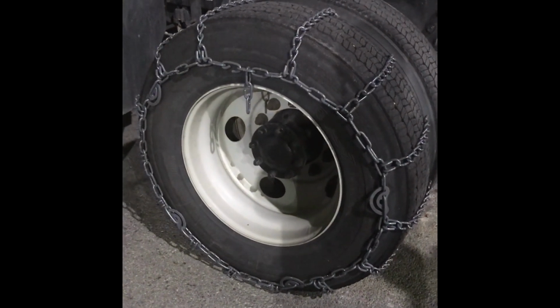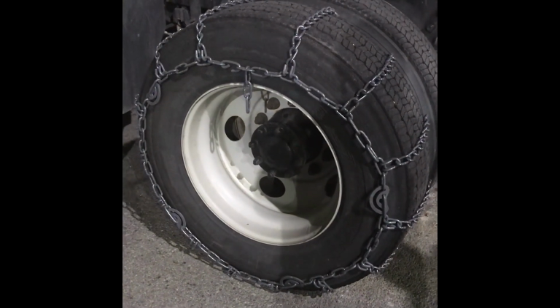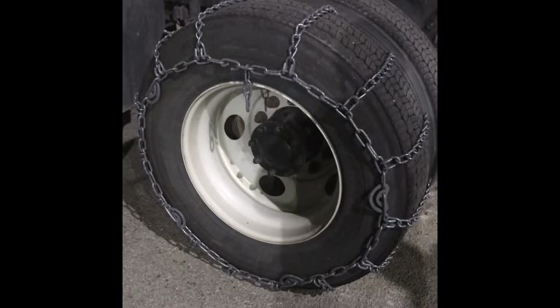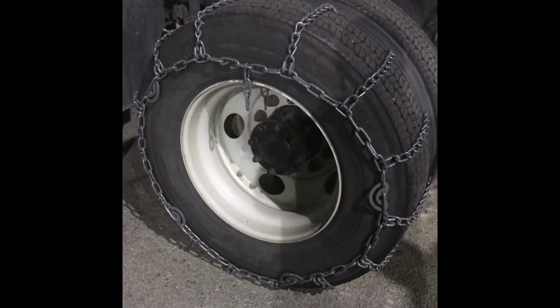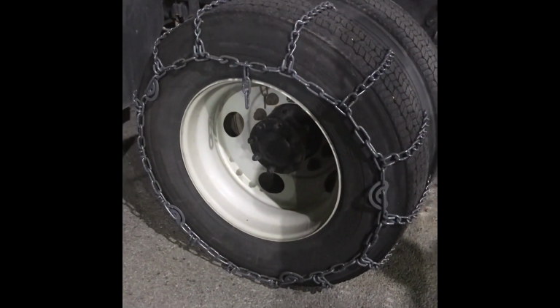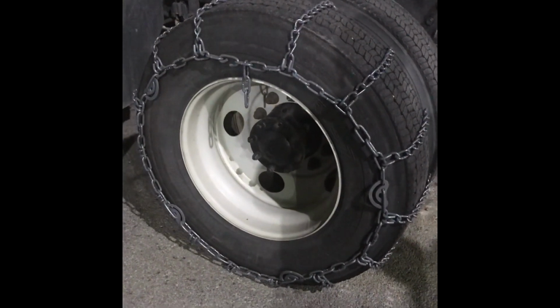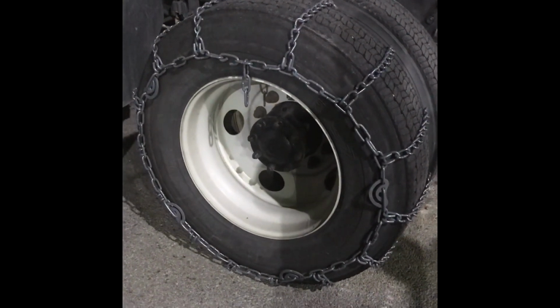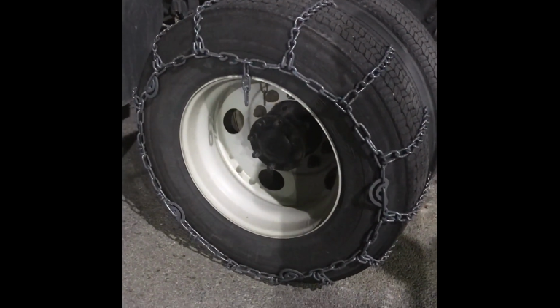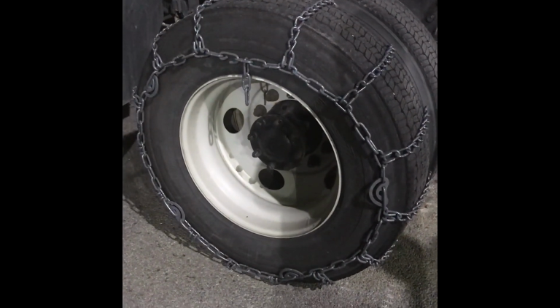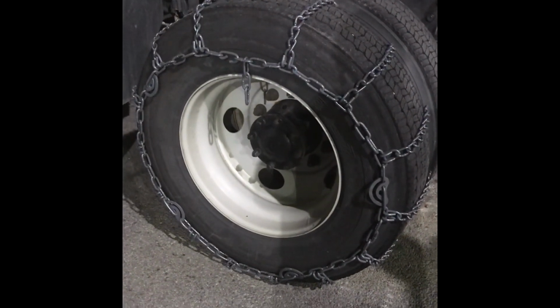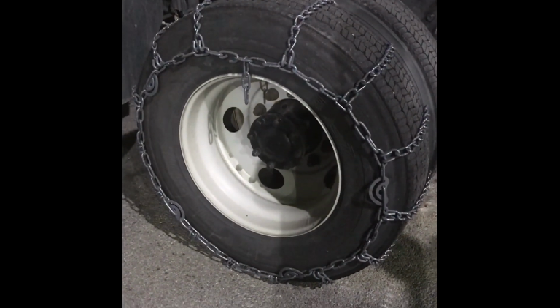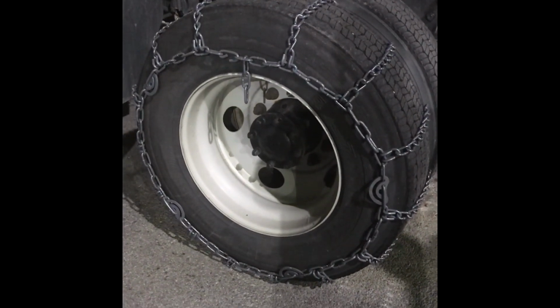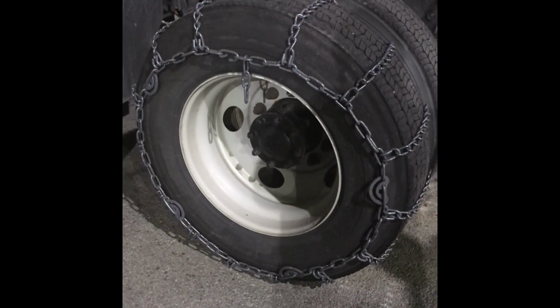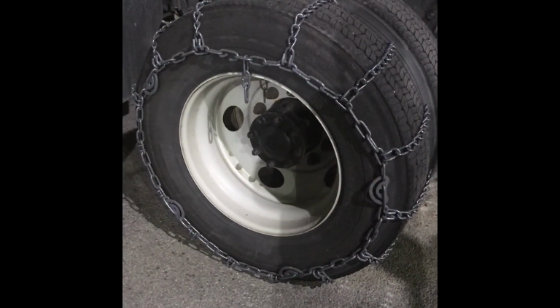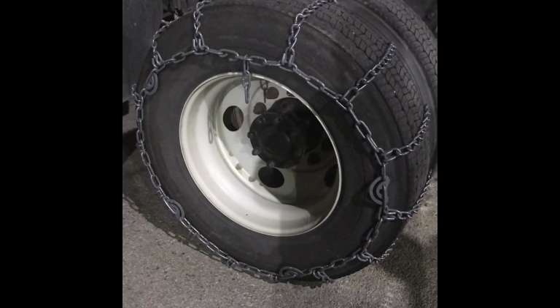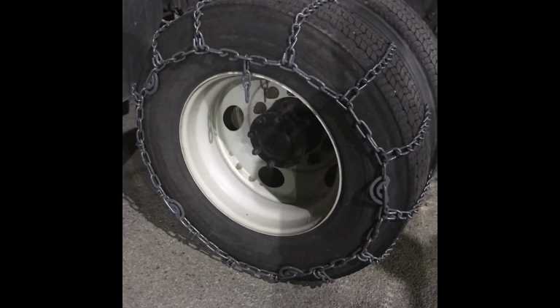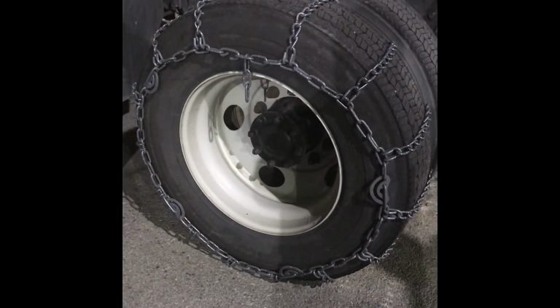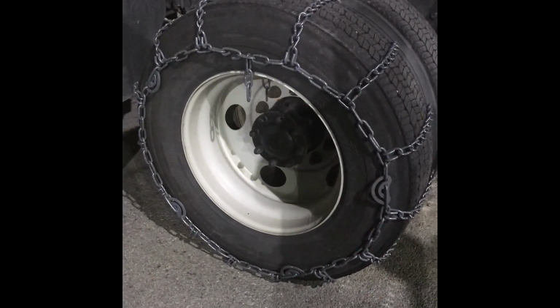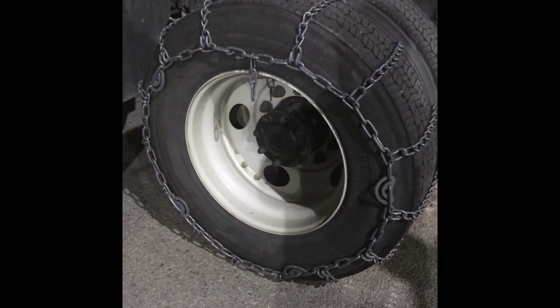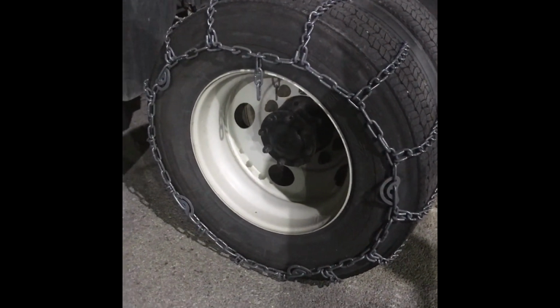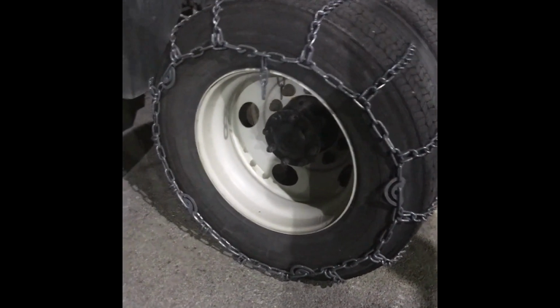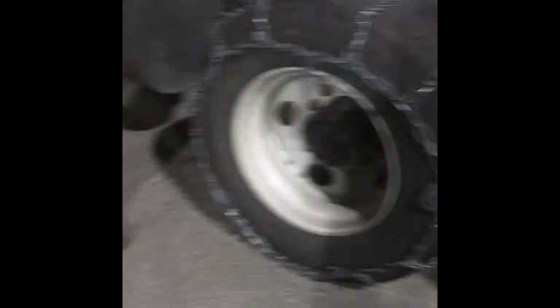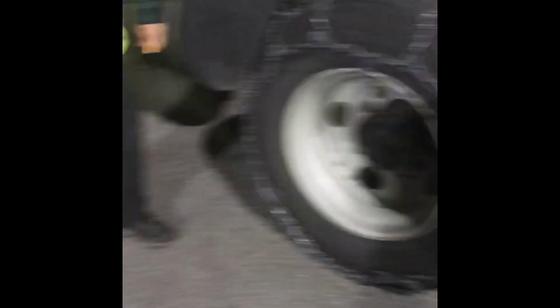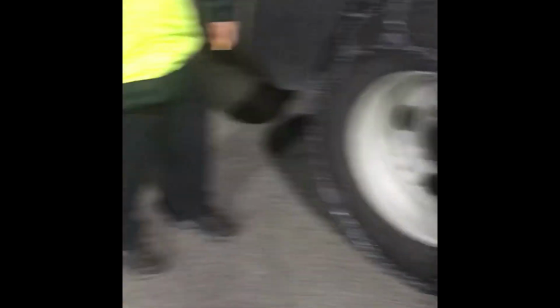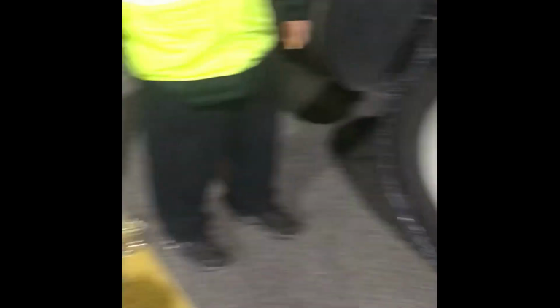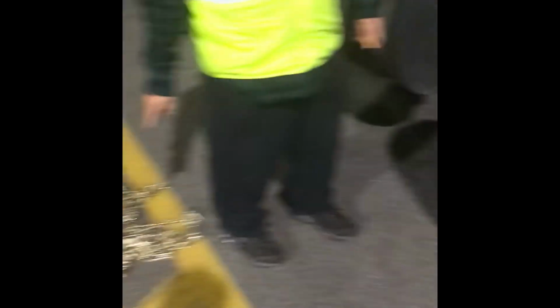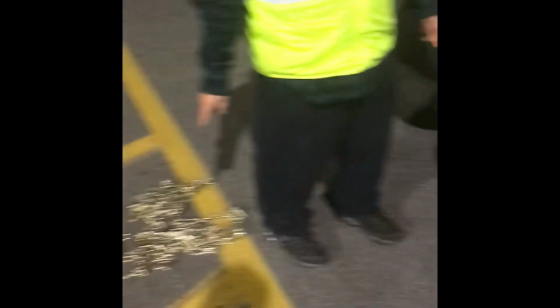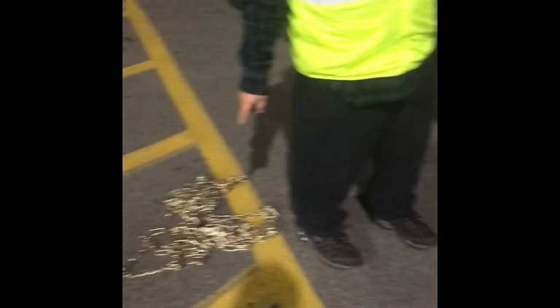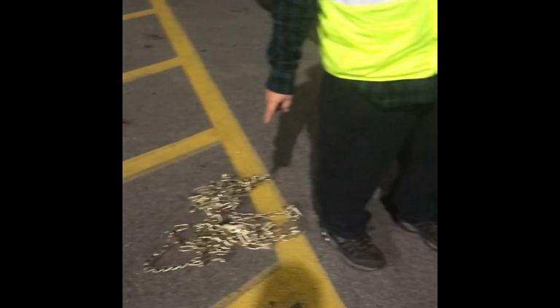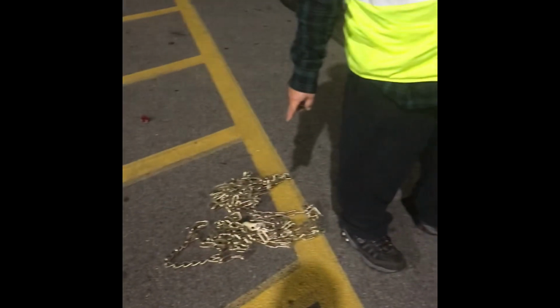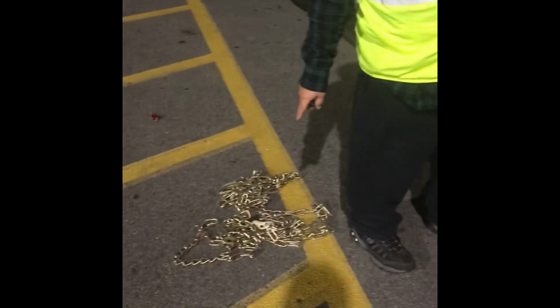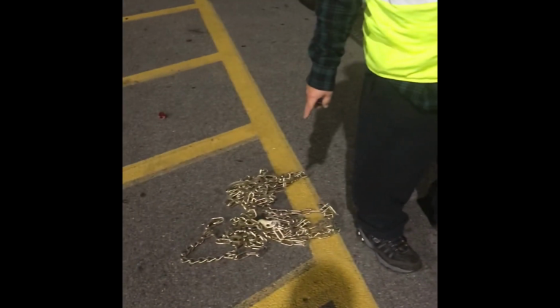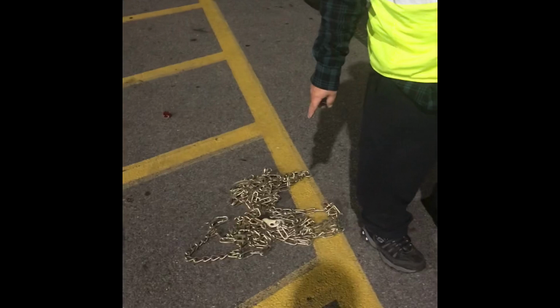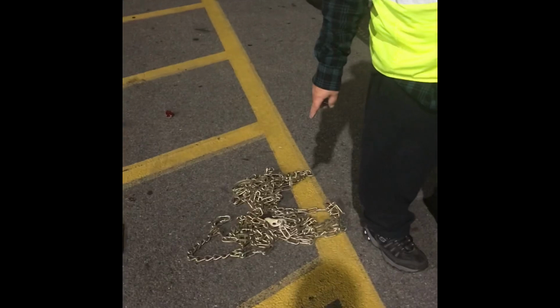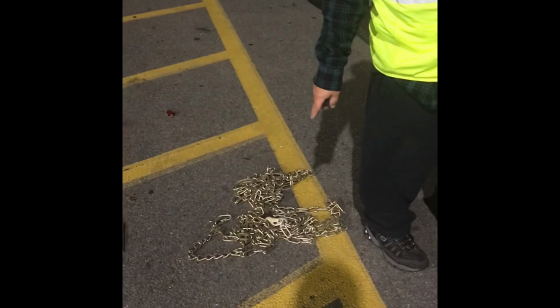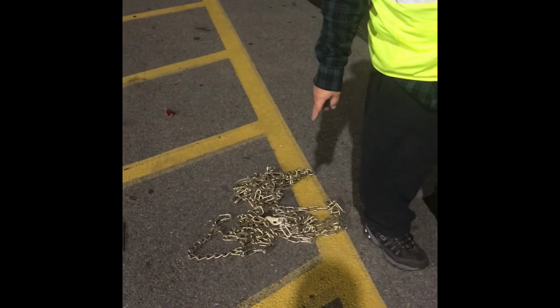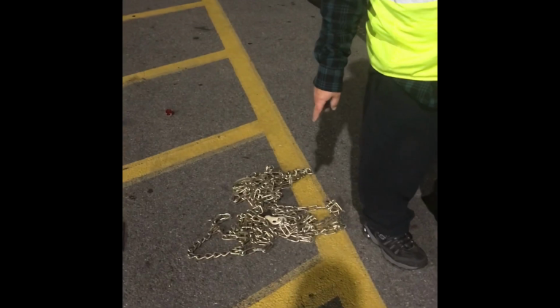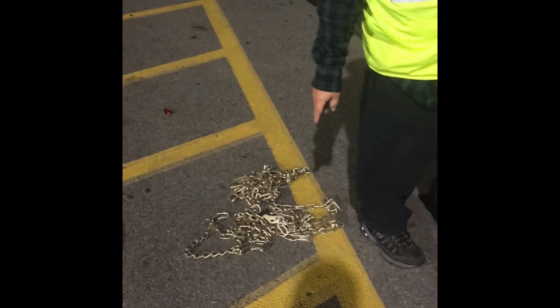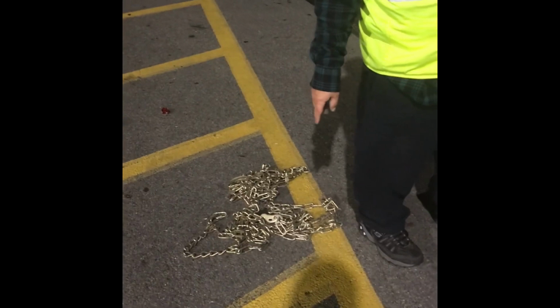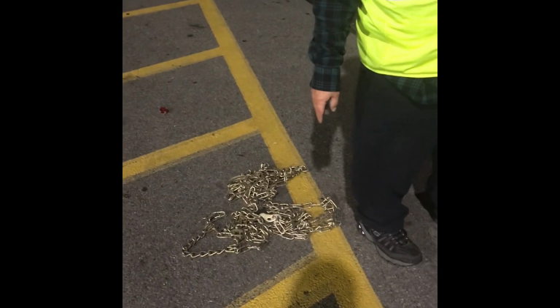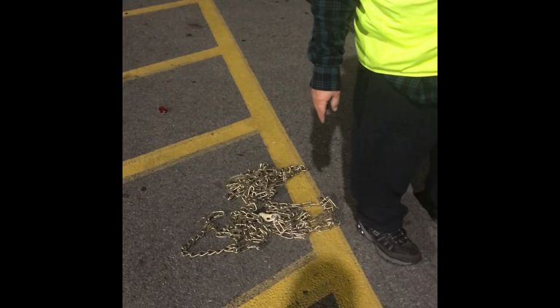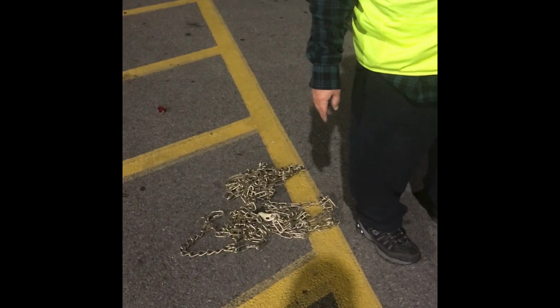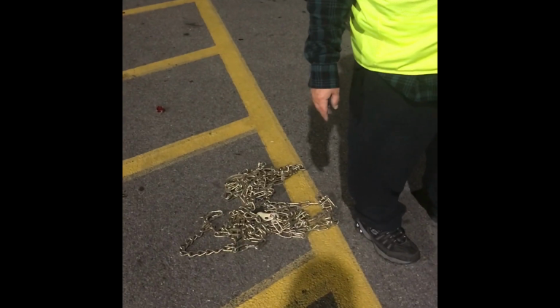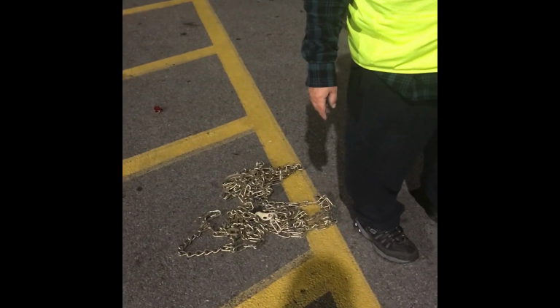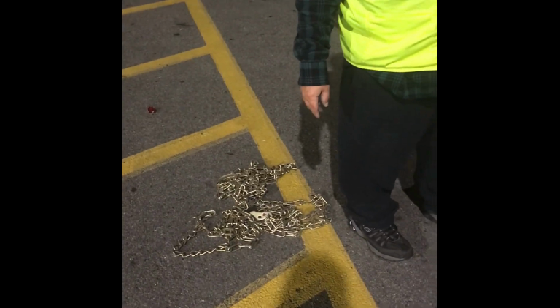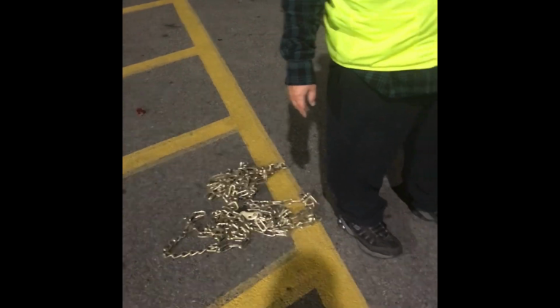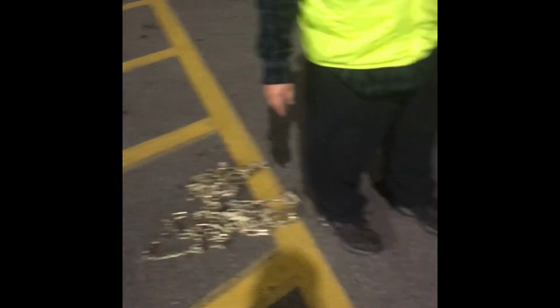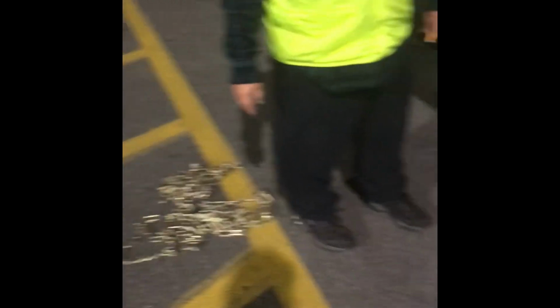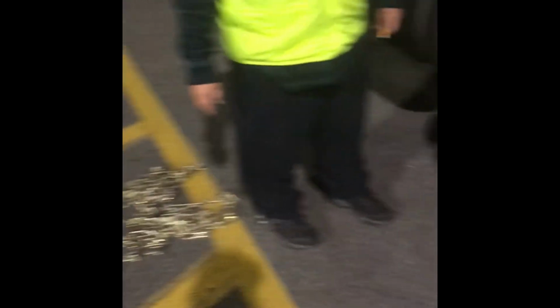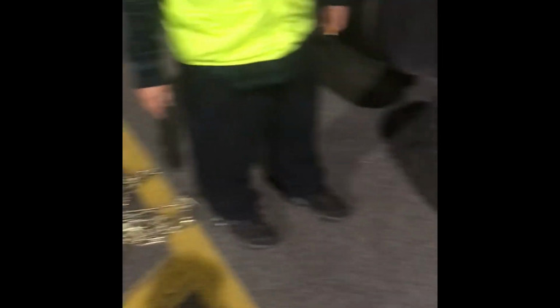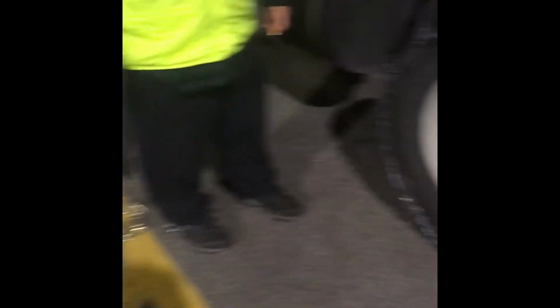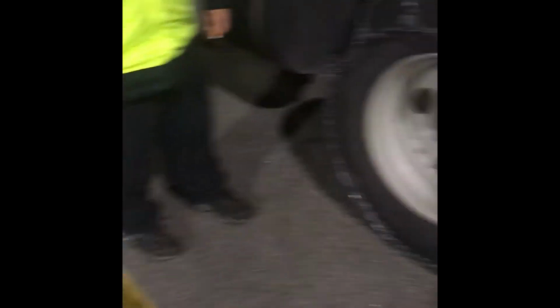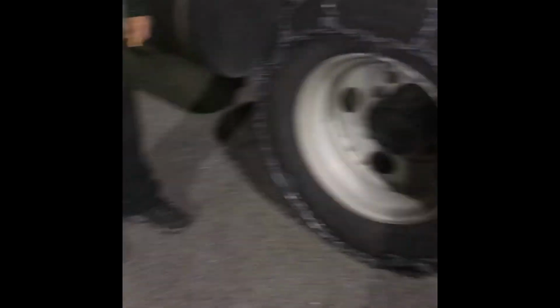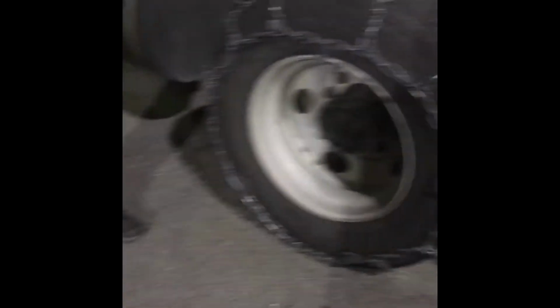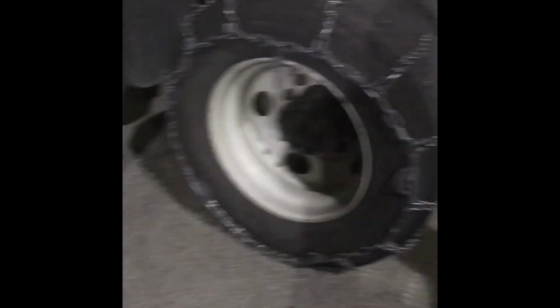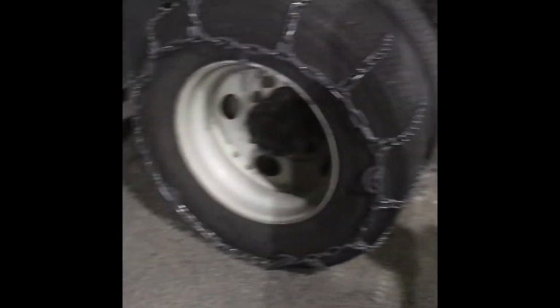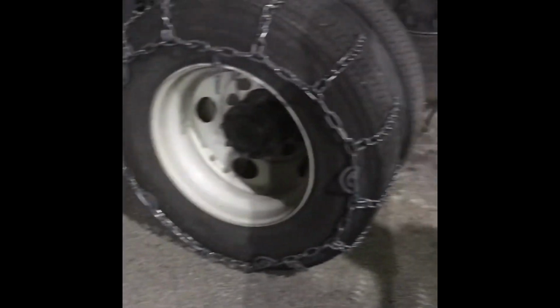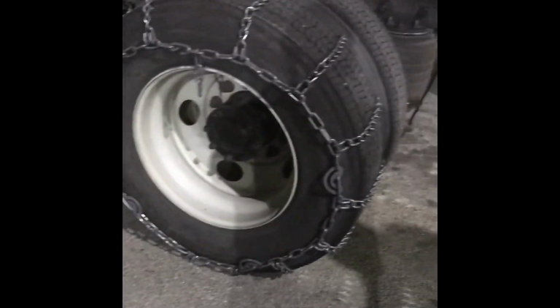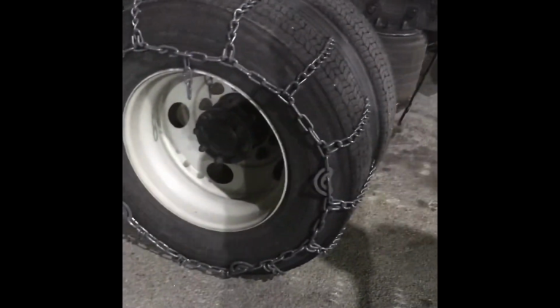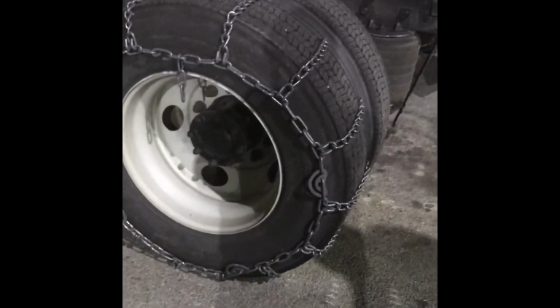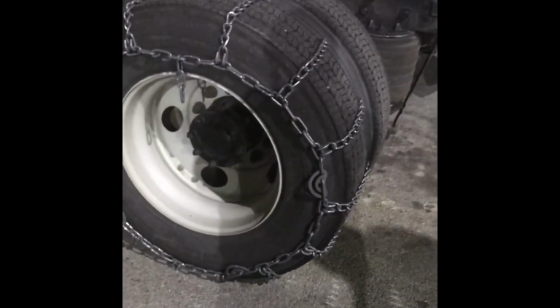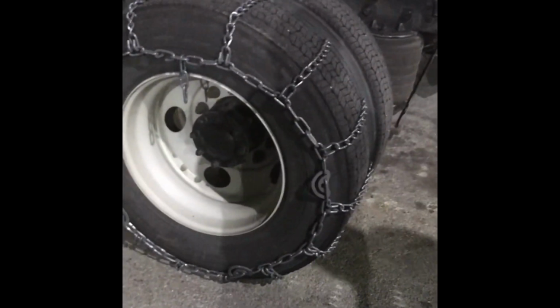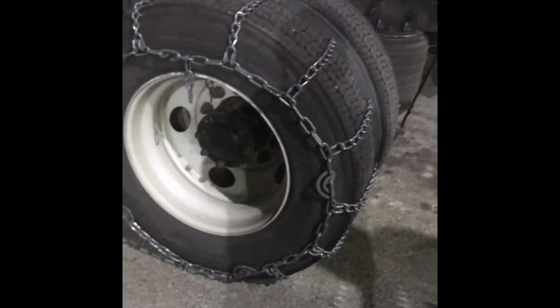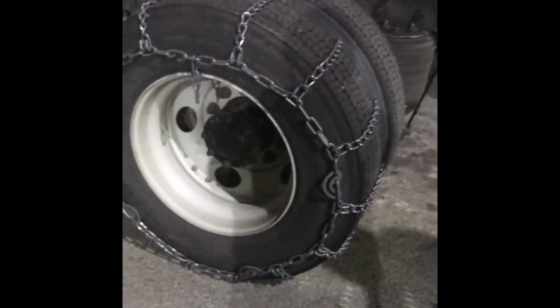This chain doesn't fit on that thing — that chain is no good. Make sure you have the right size chain for your tire.